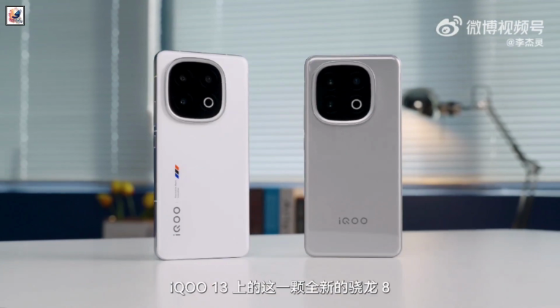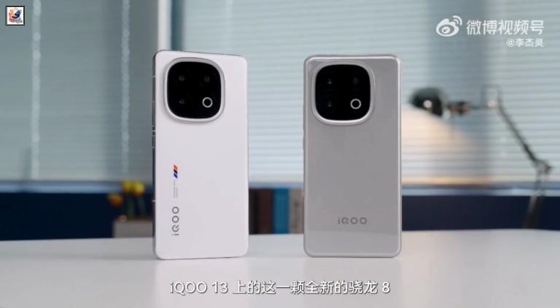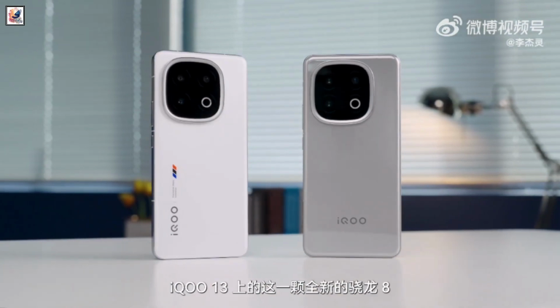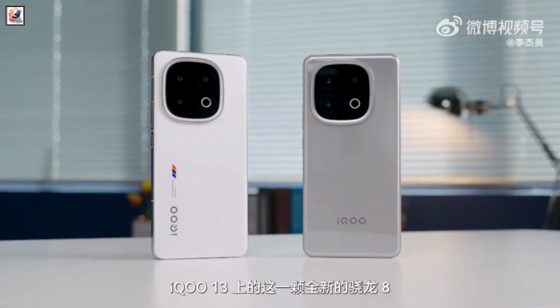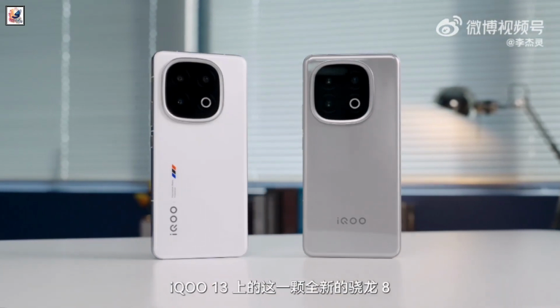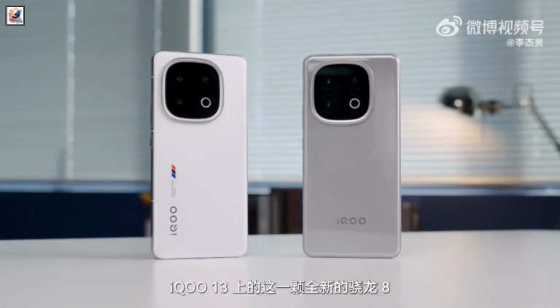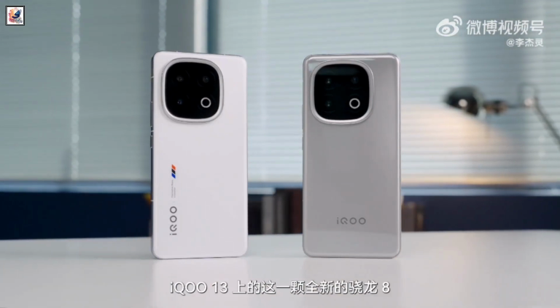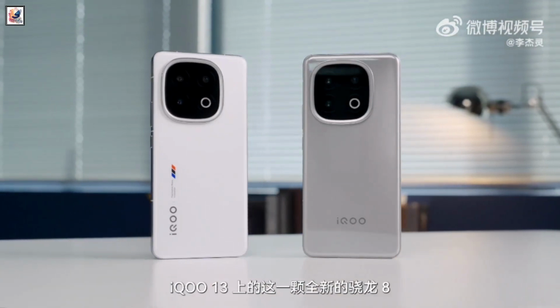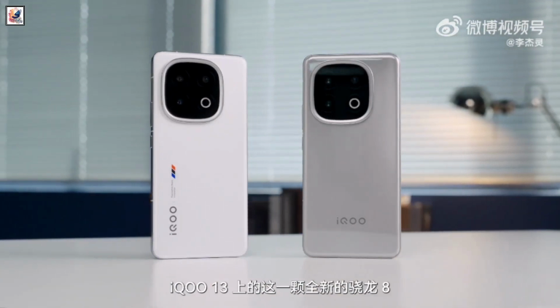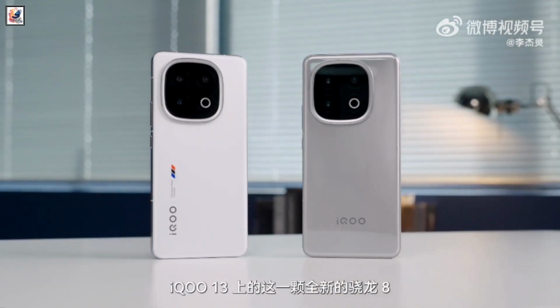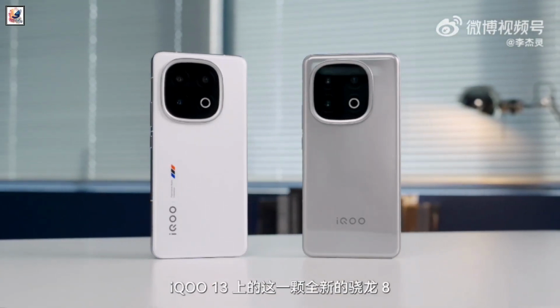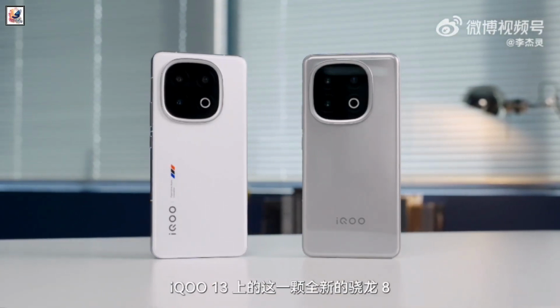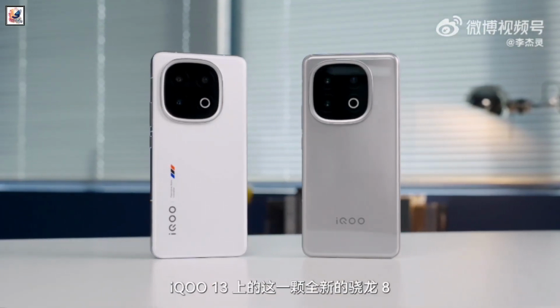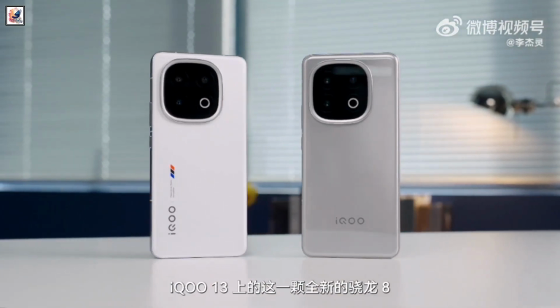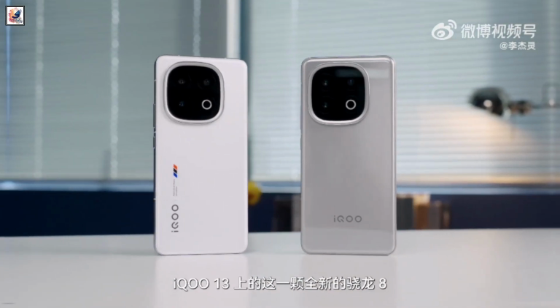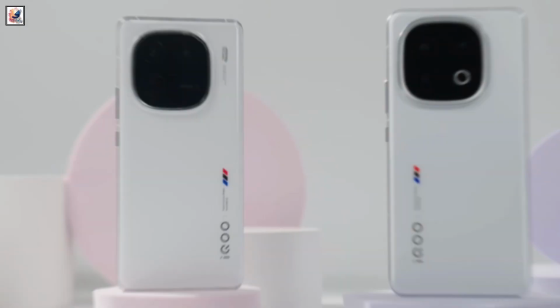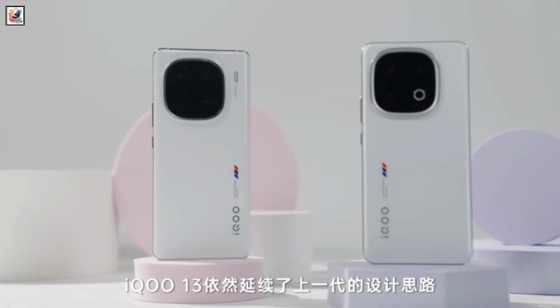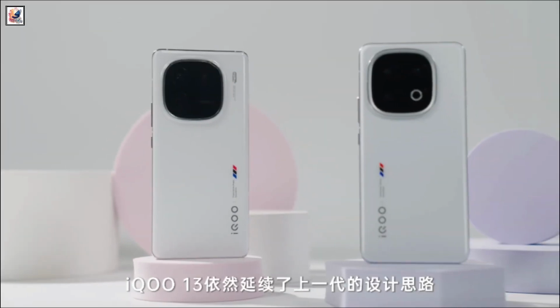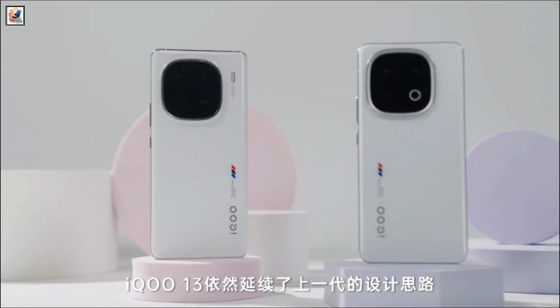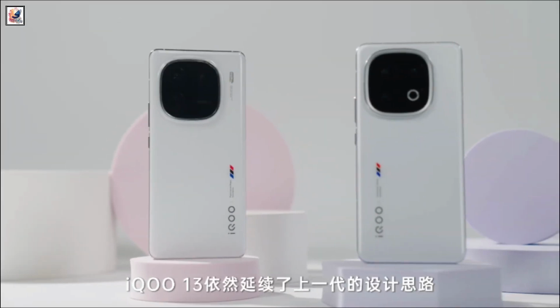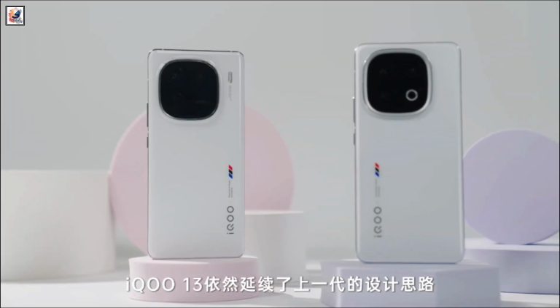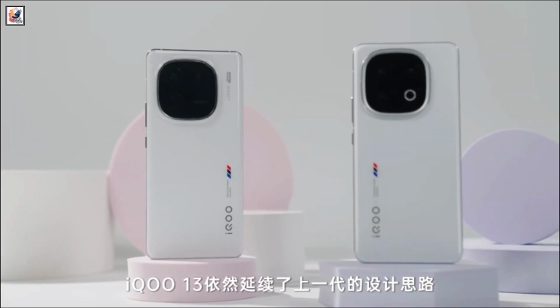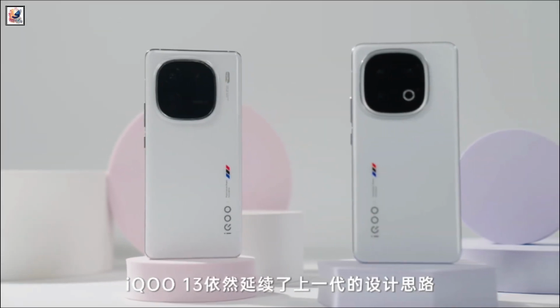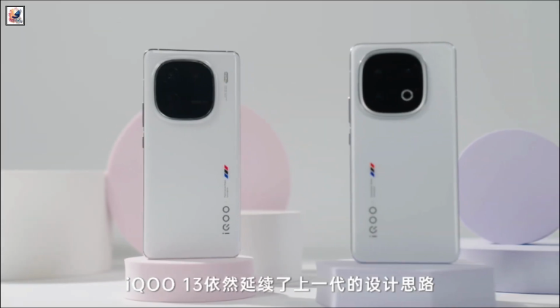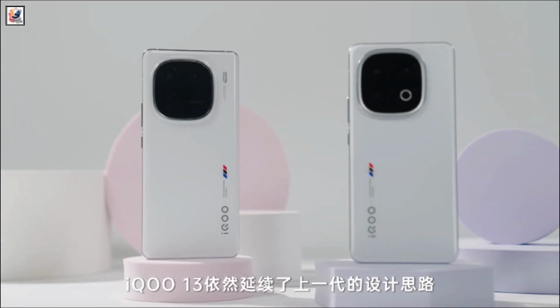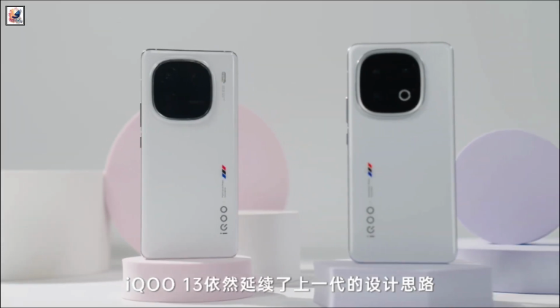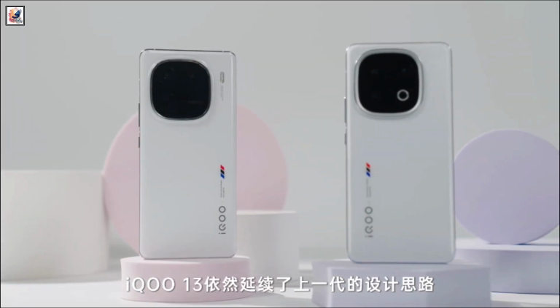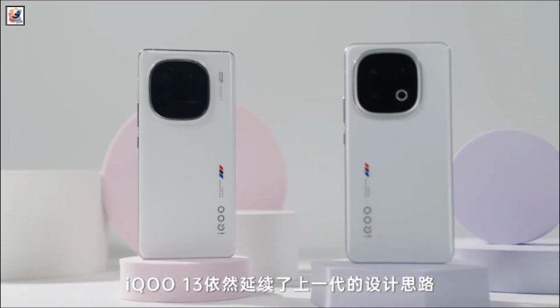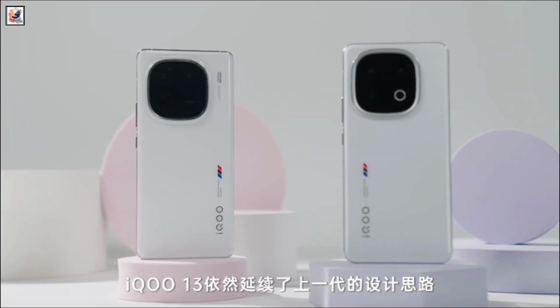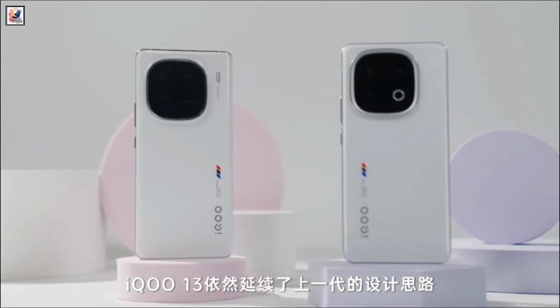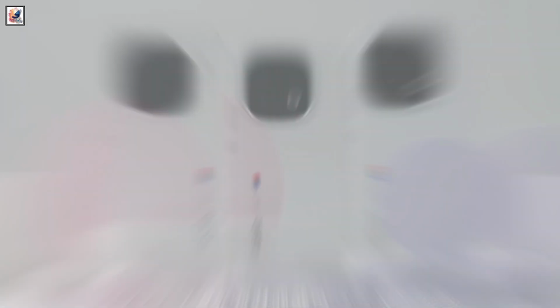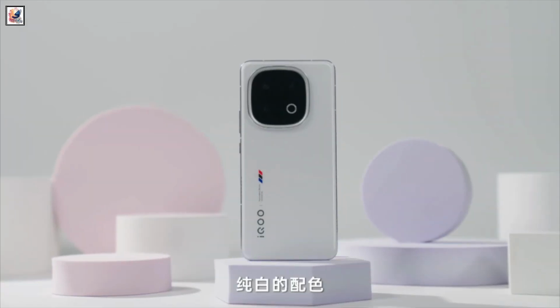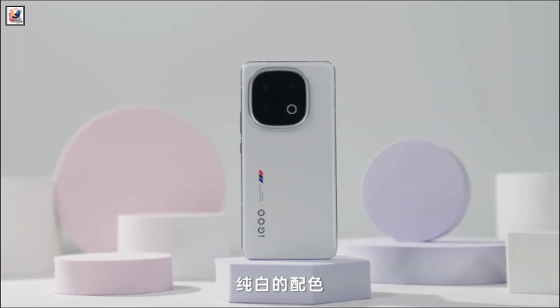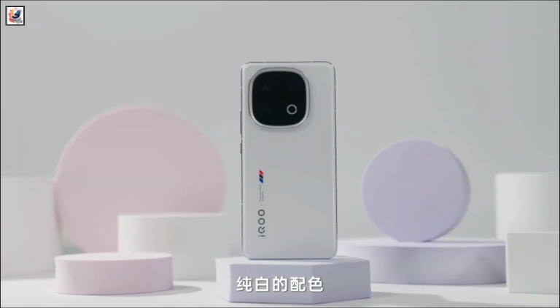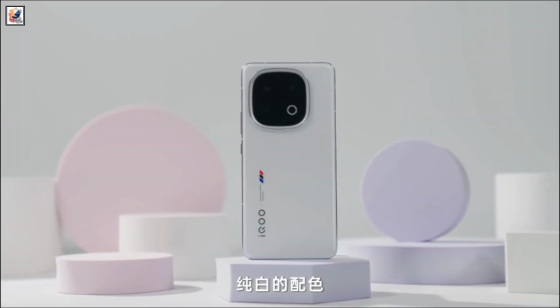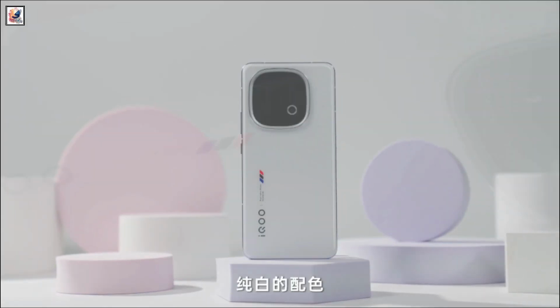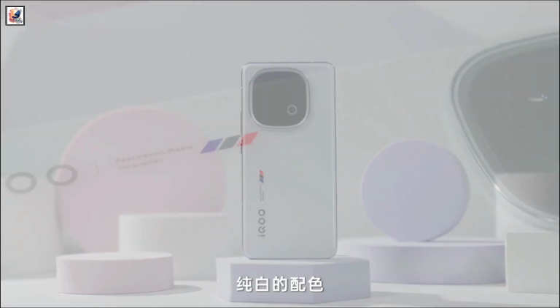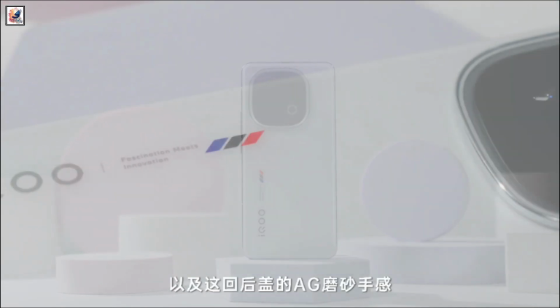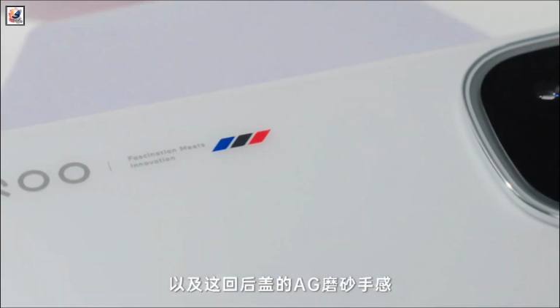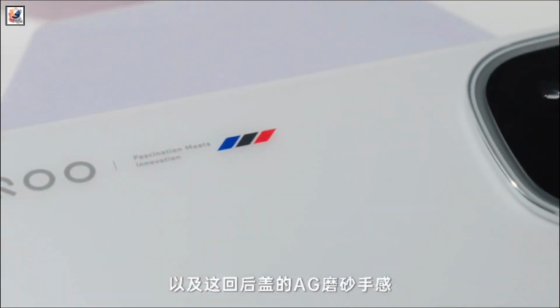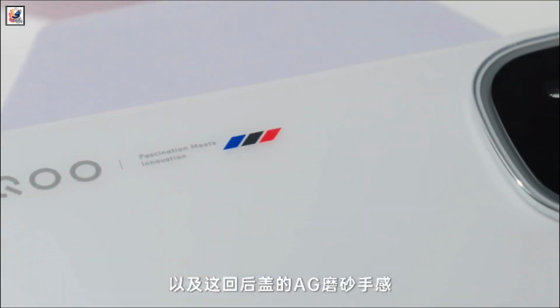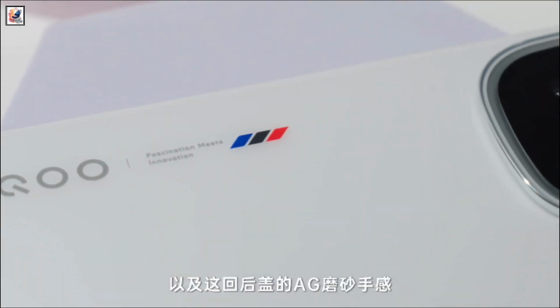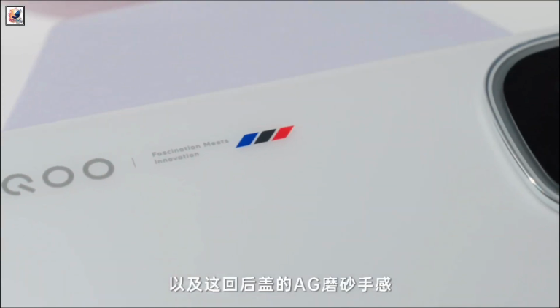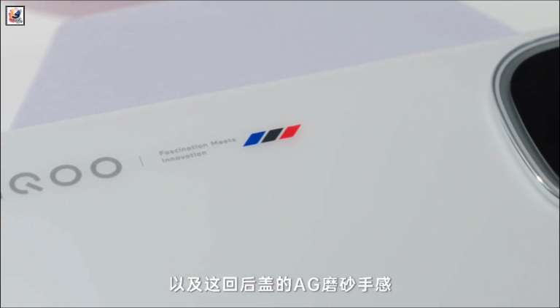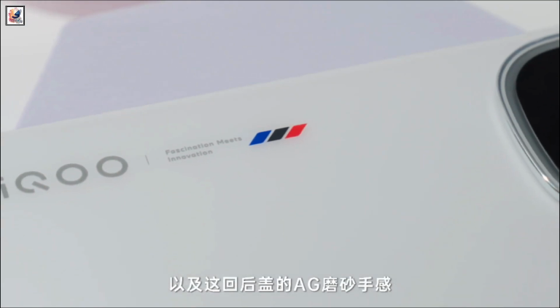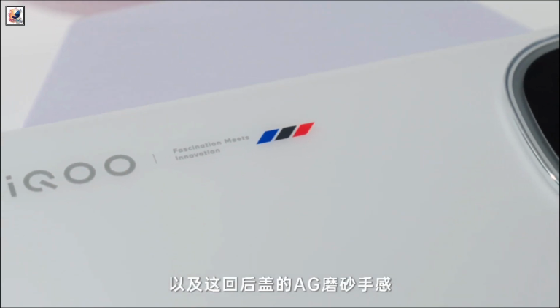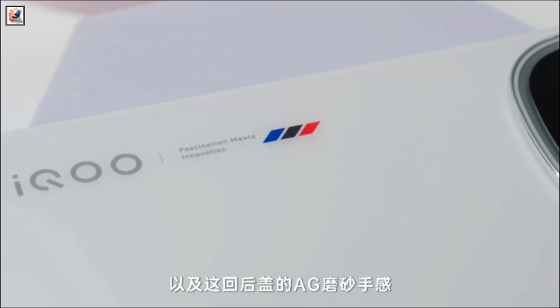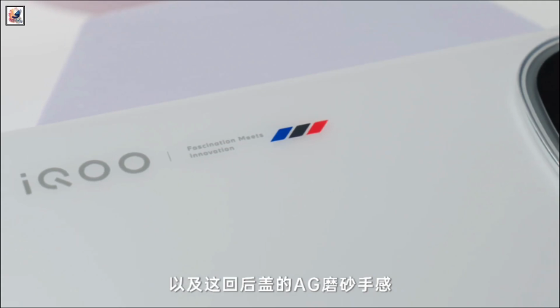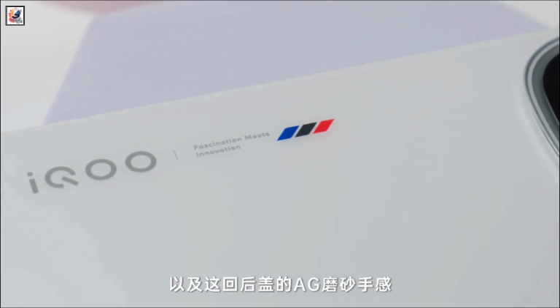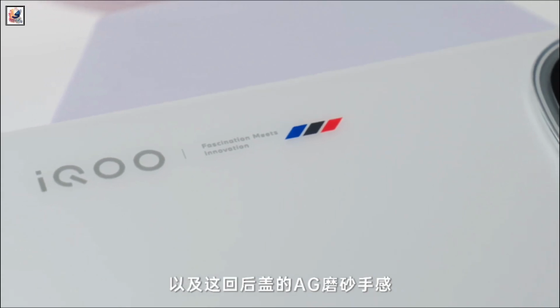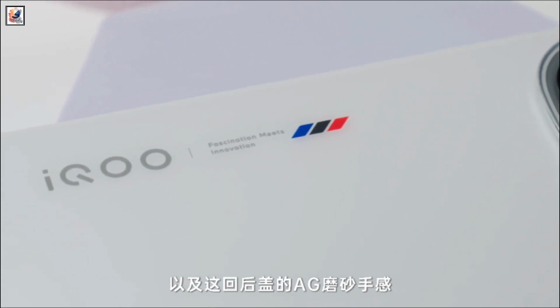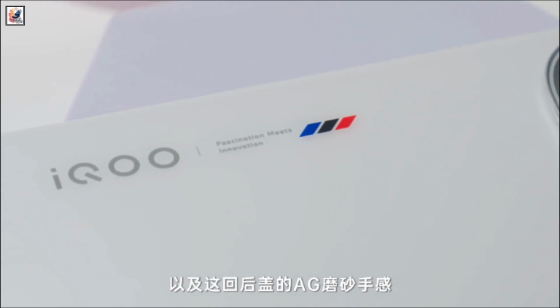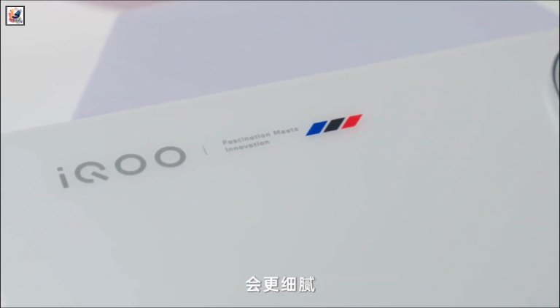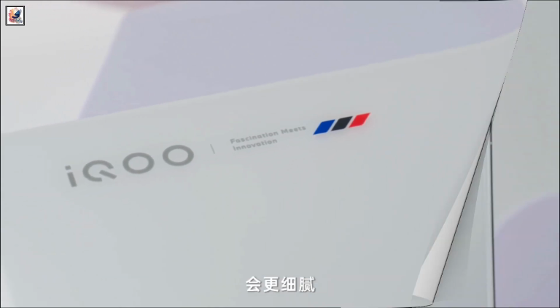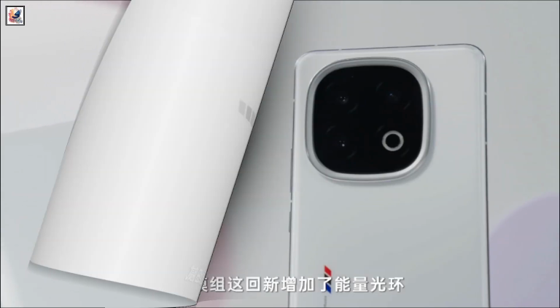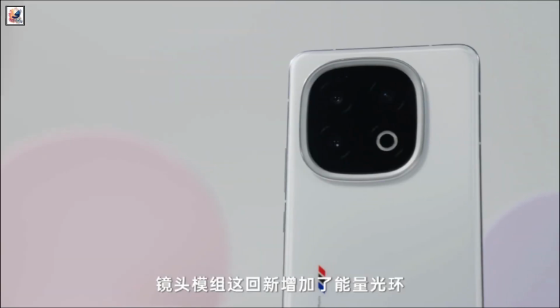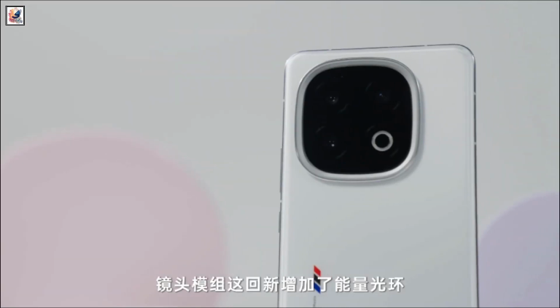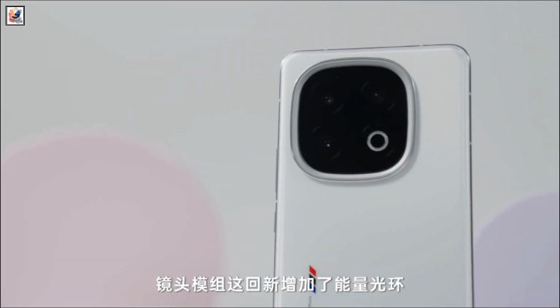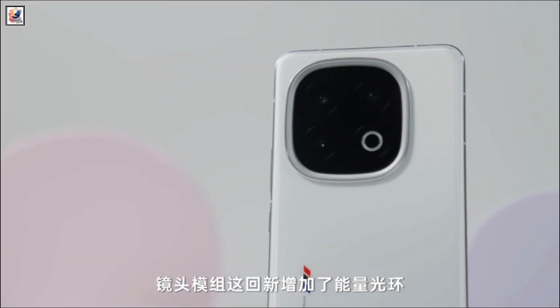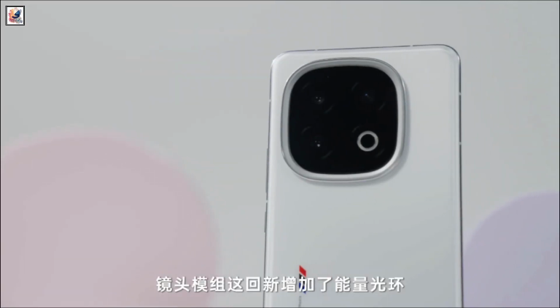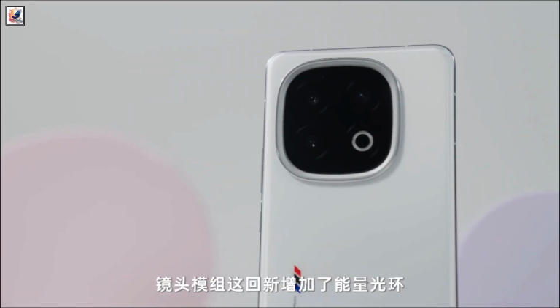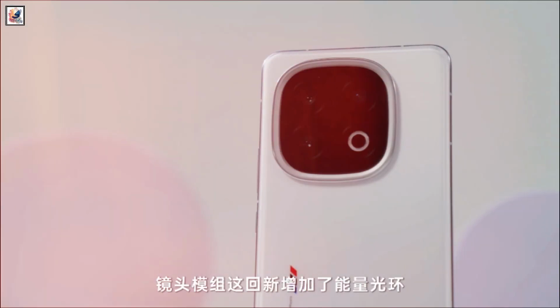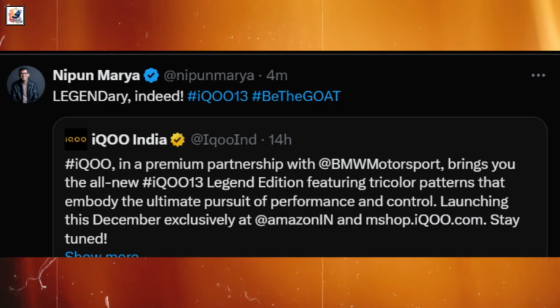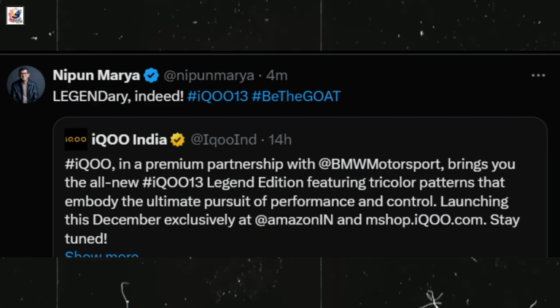A couple of days ago, iQOO announced the iQOO 13 in China. The brand is planning a global launch of the device, possibly in India first.